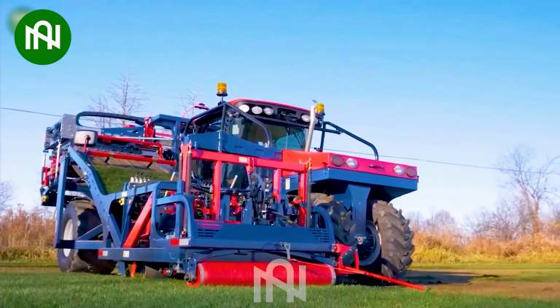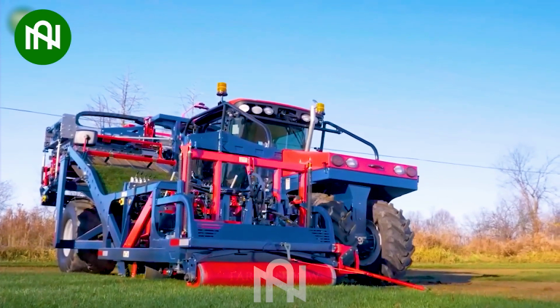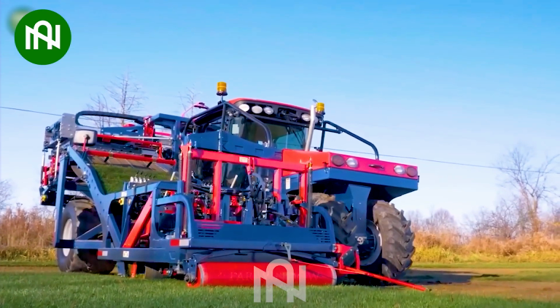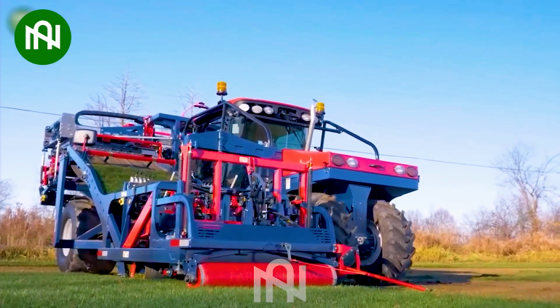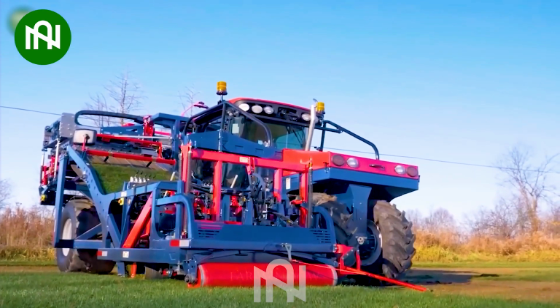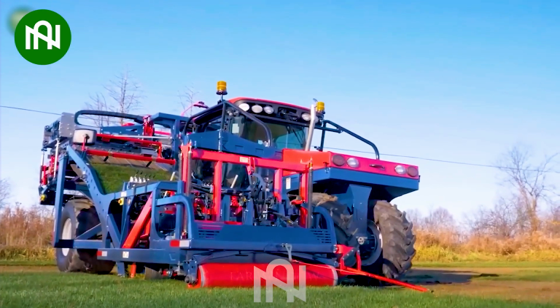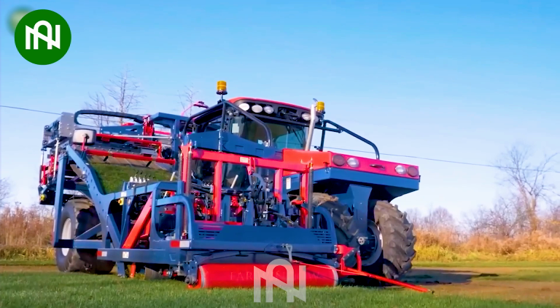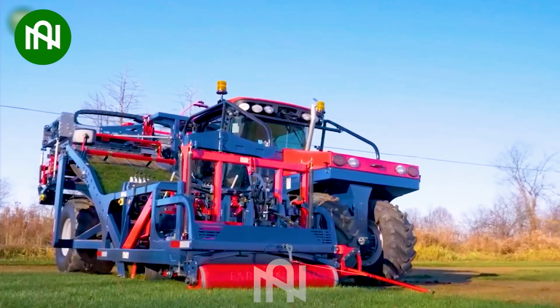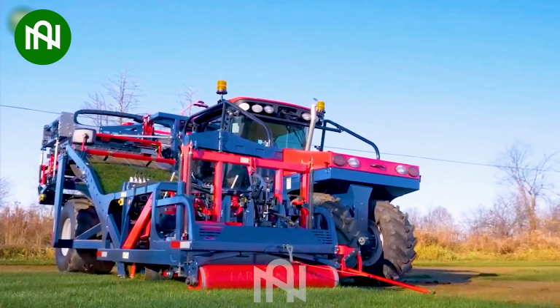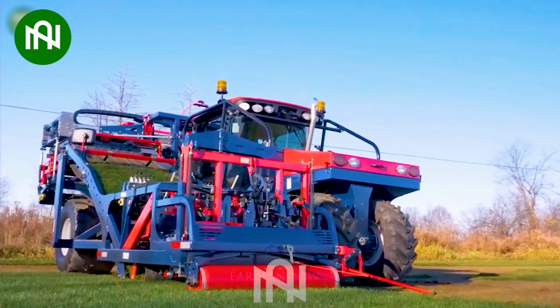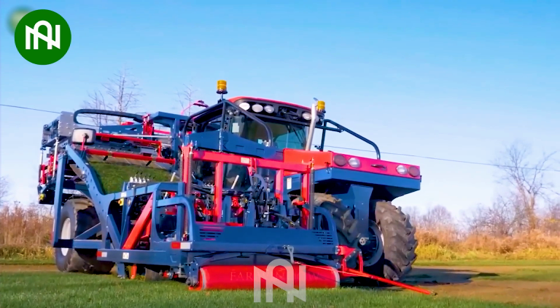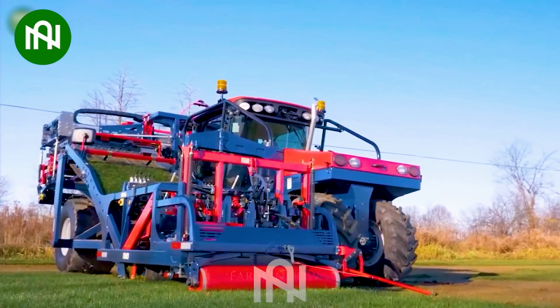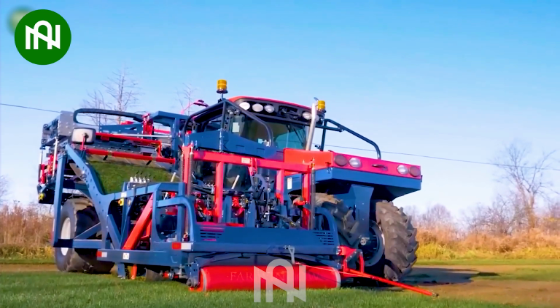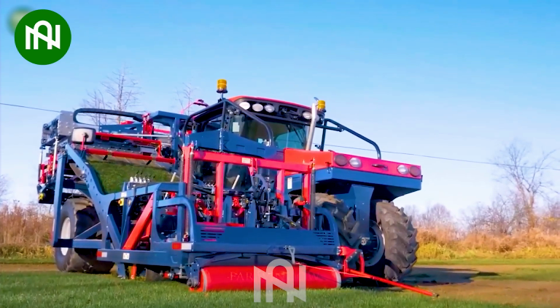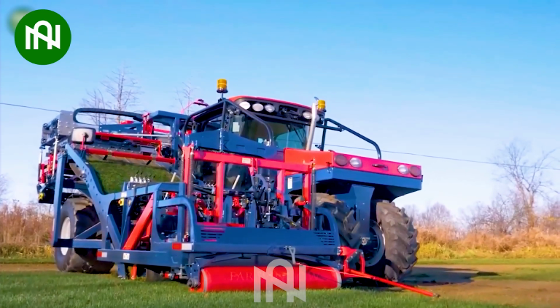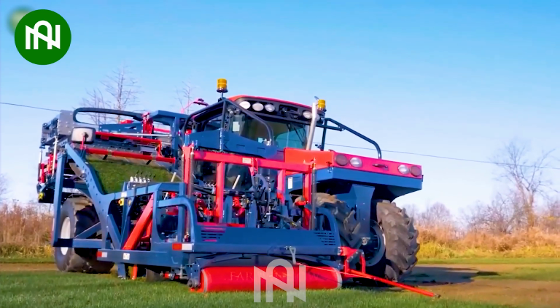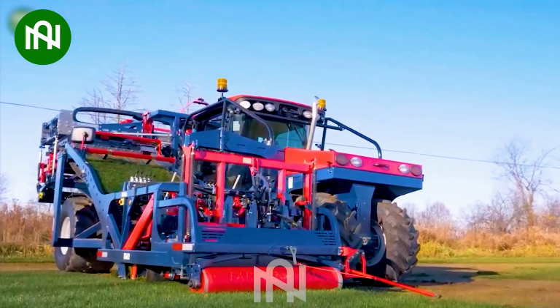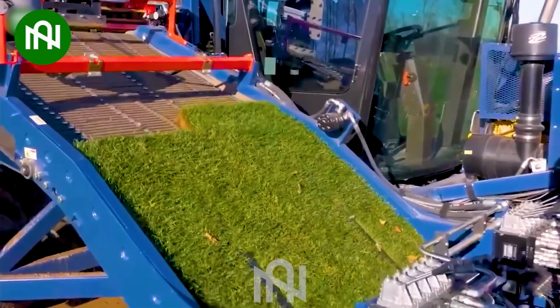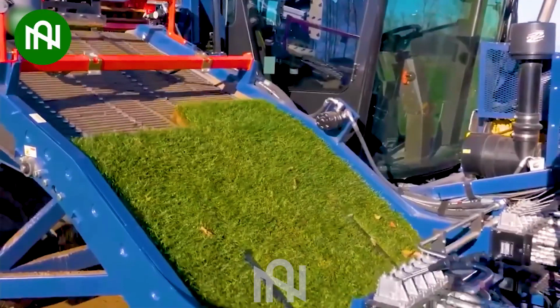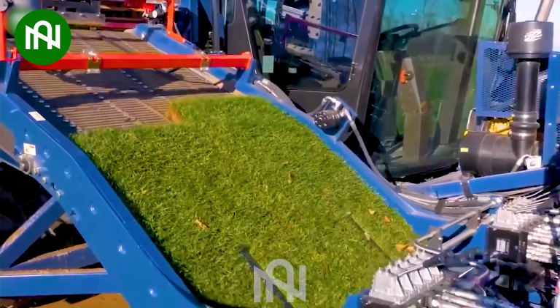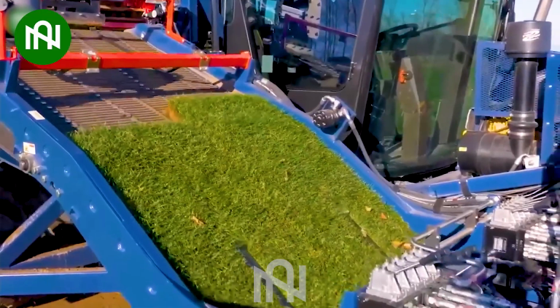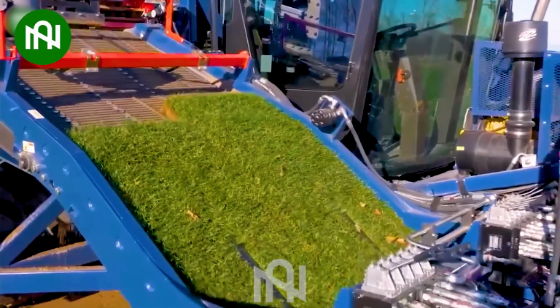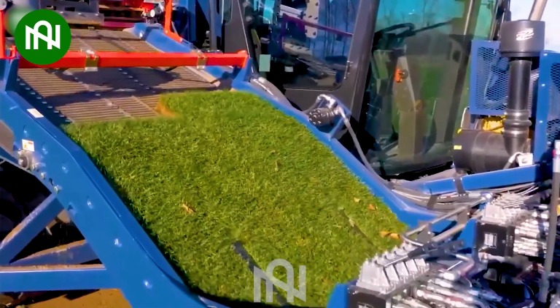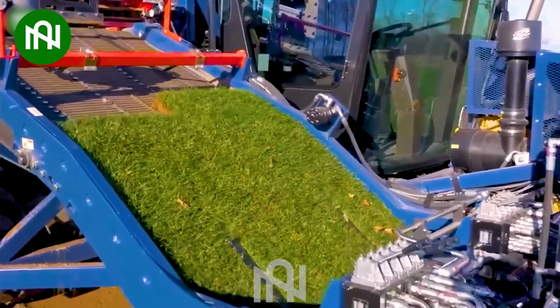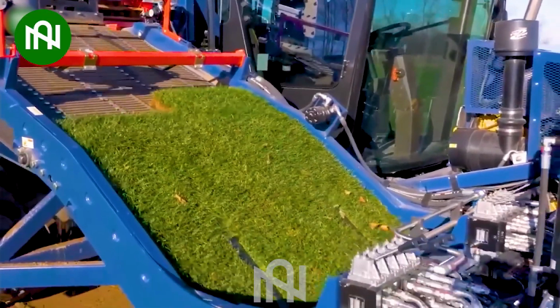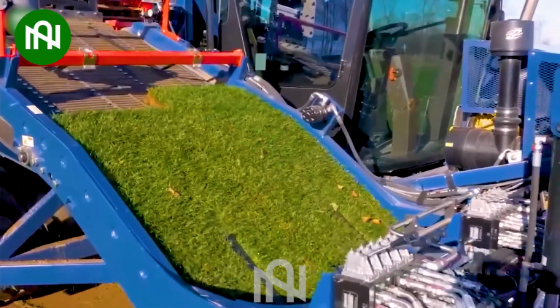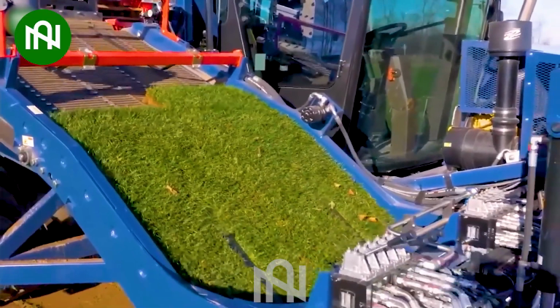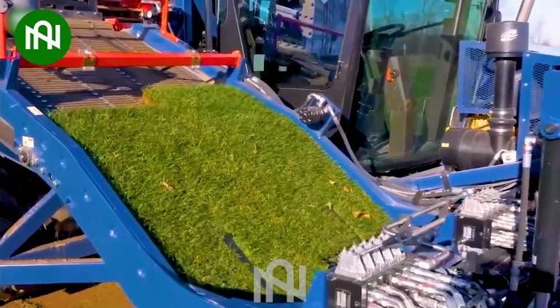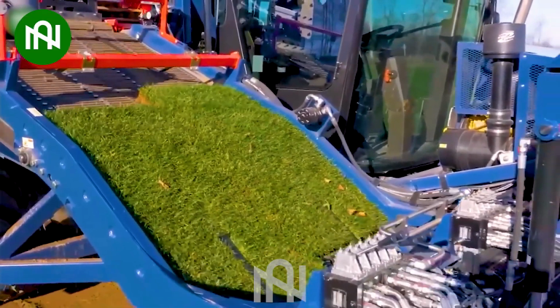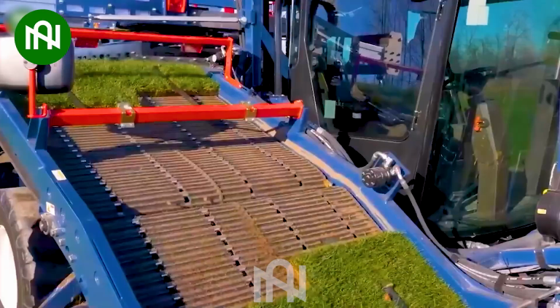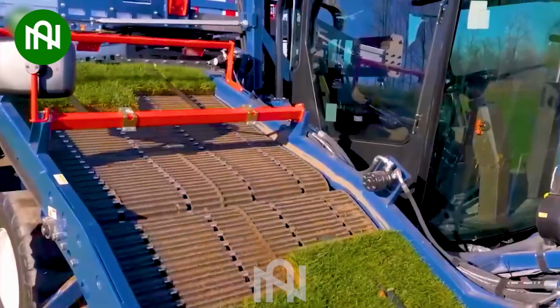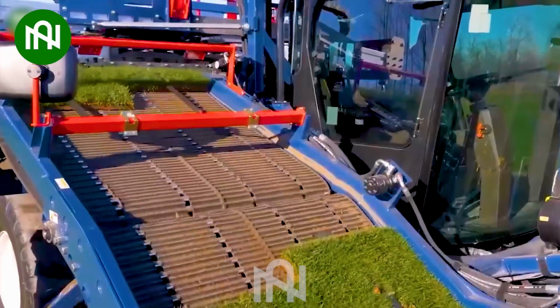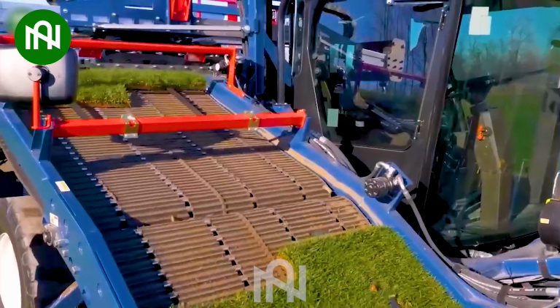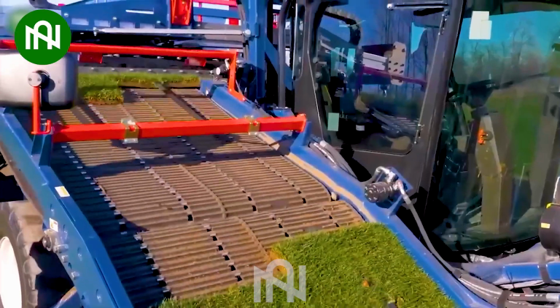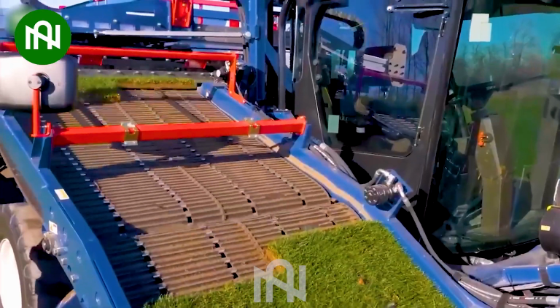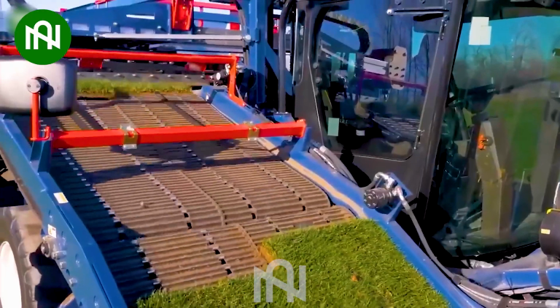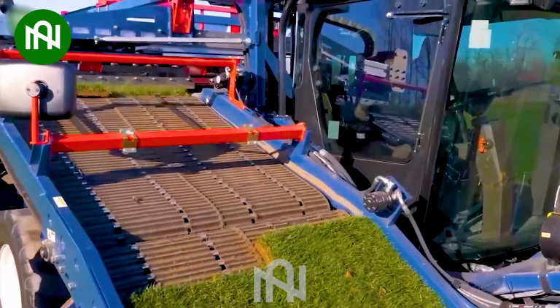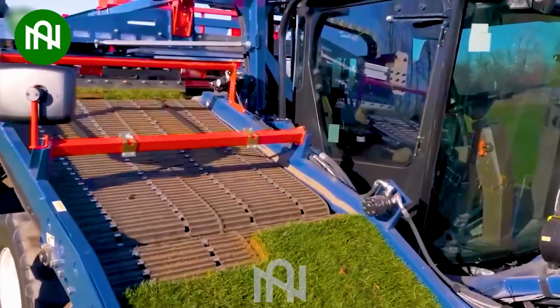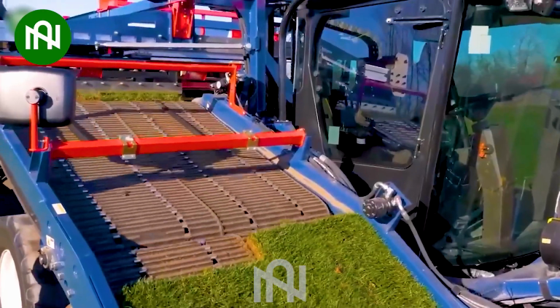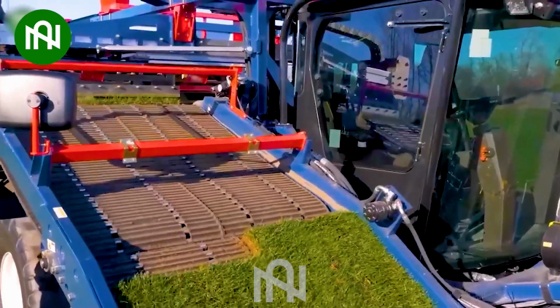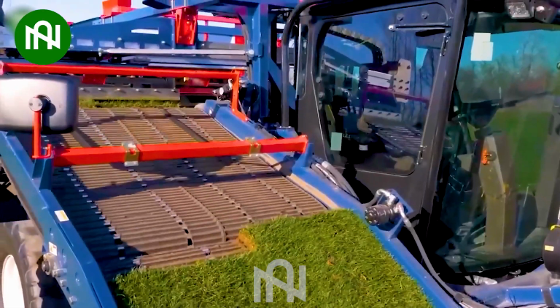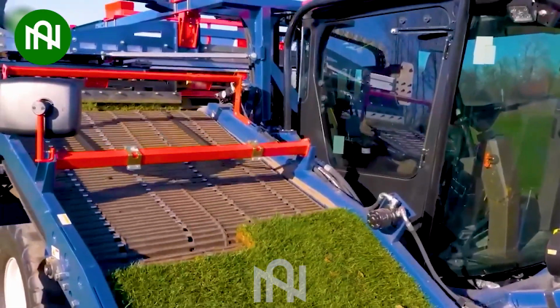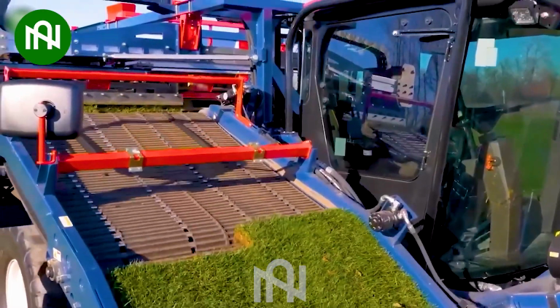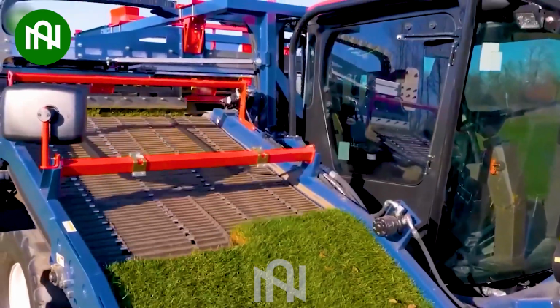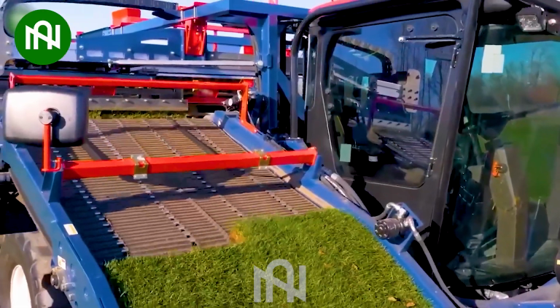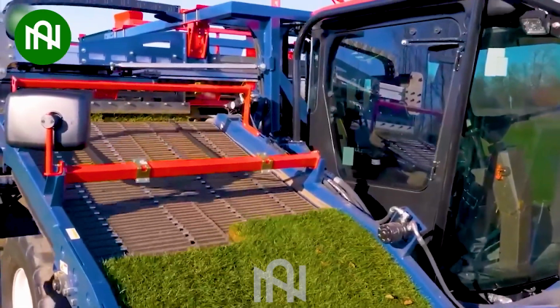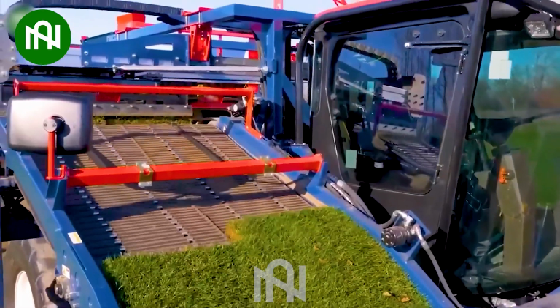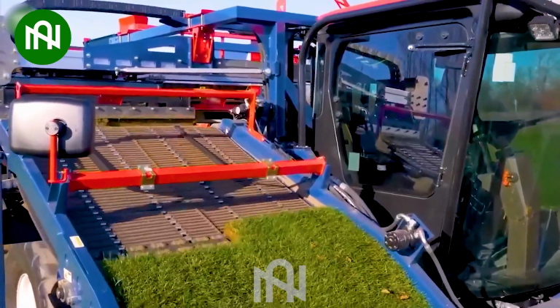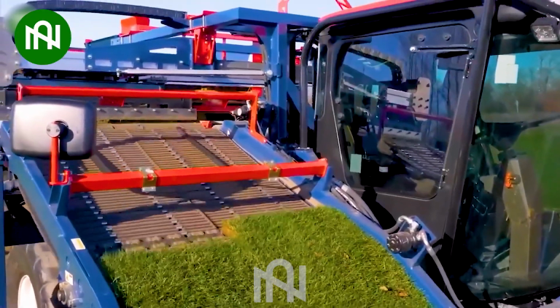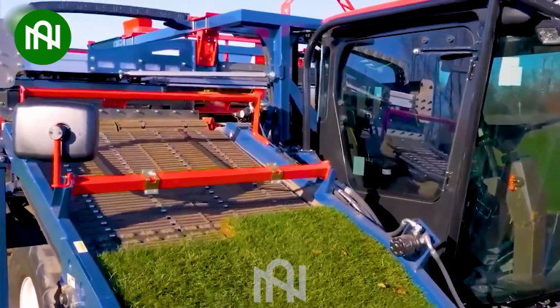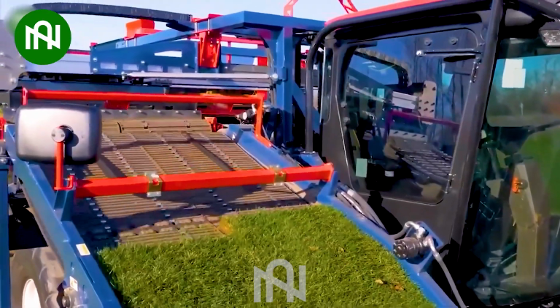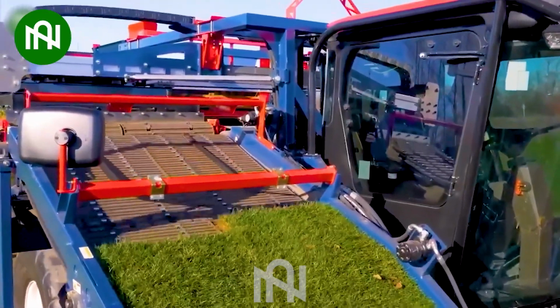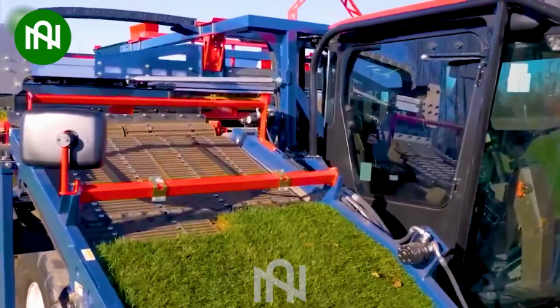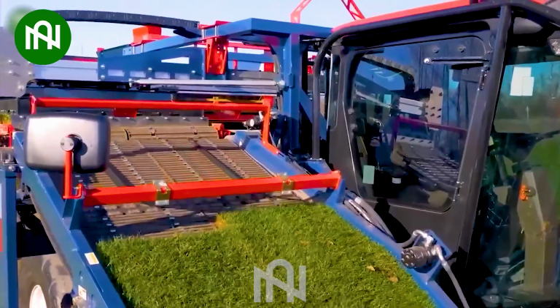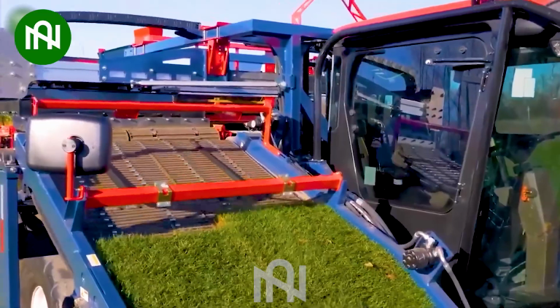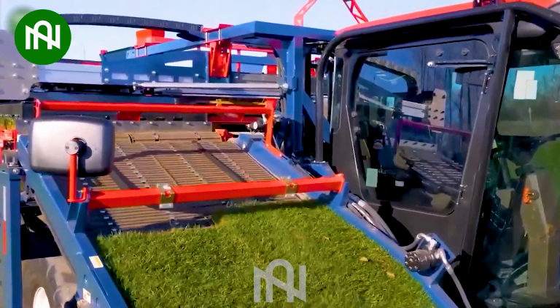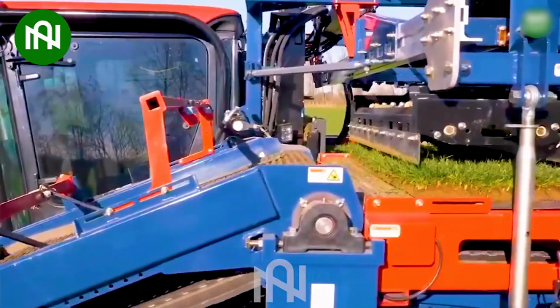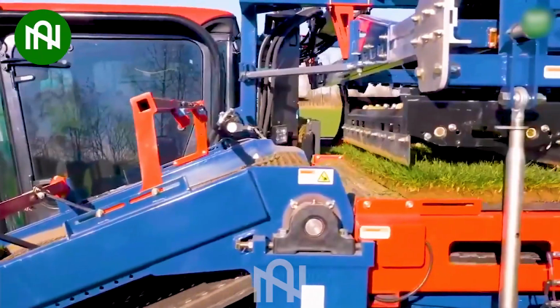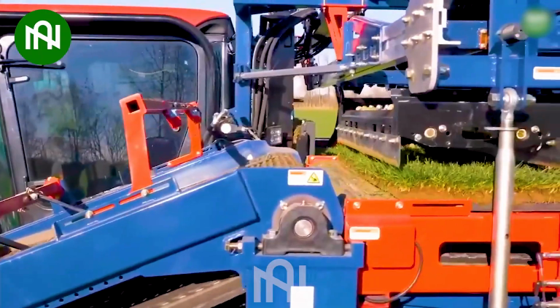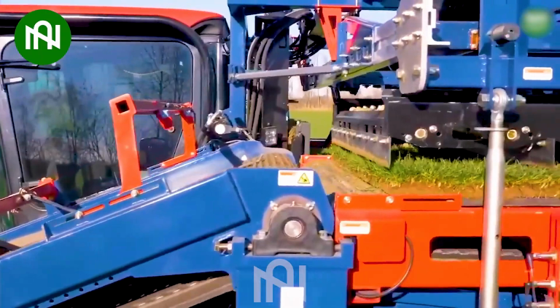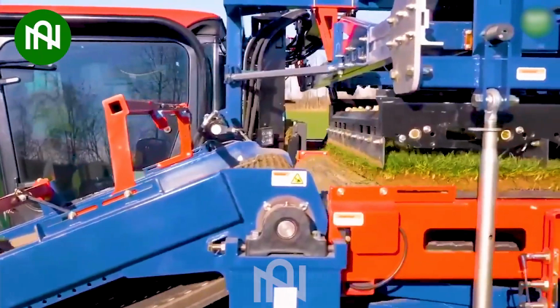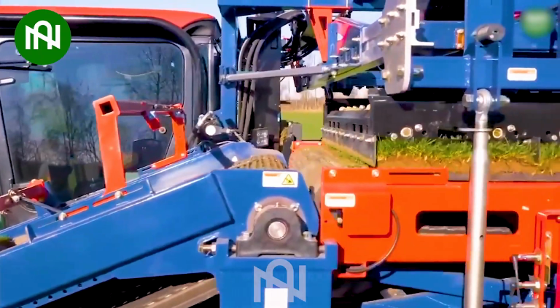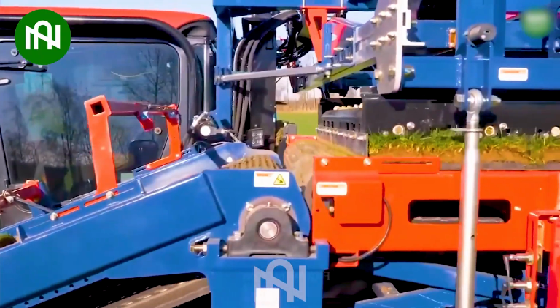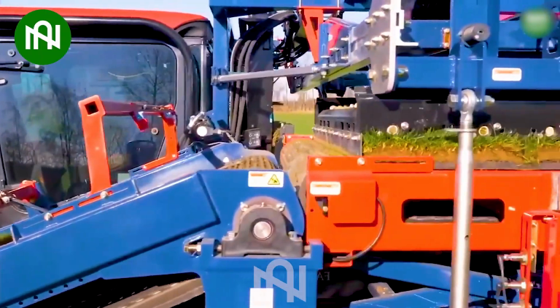Small pieces of grass used in the sports stadium are harvested perfectly by this giant machine.